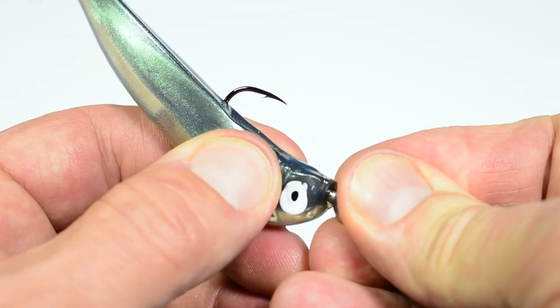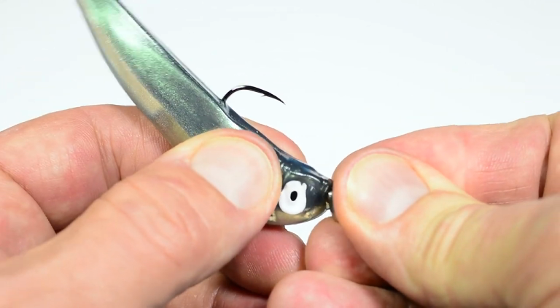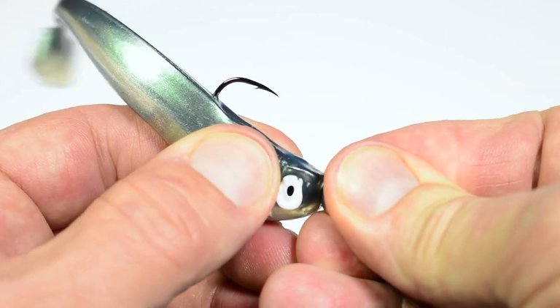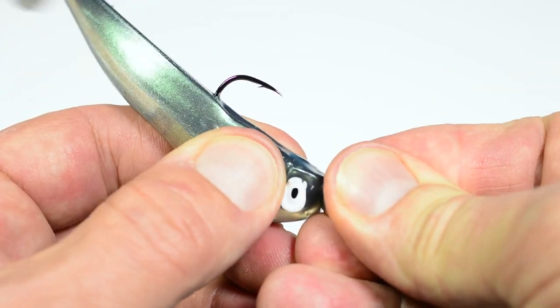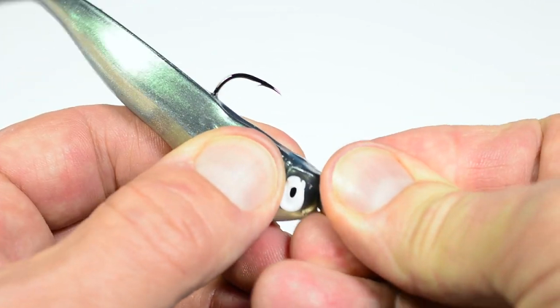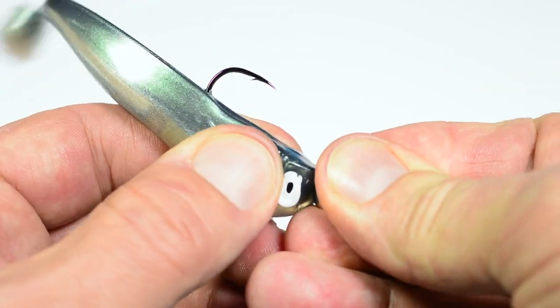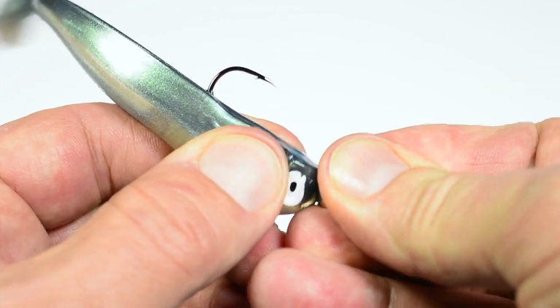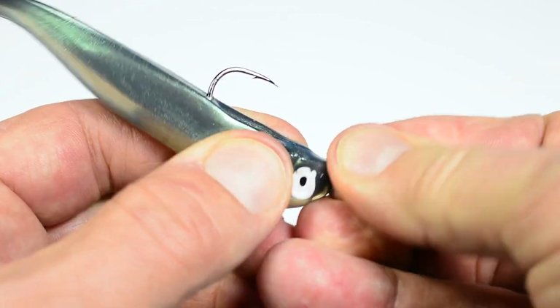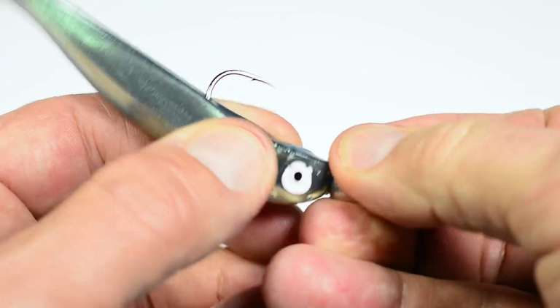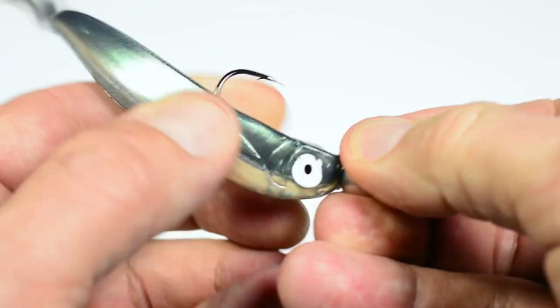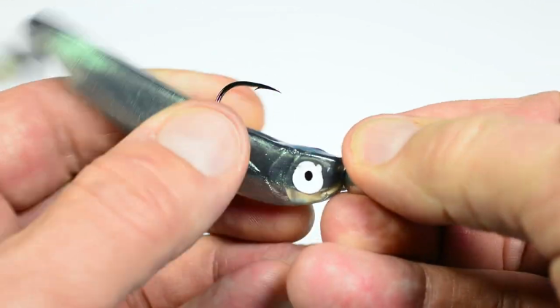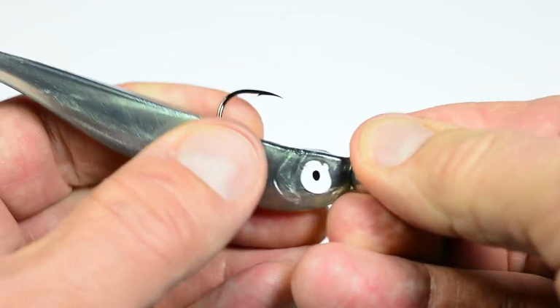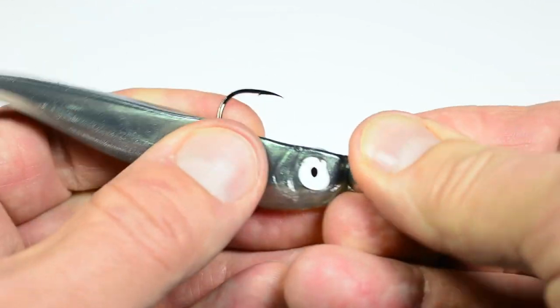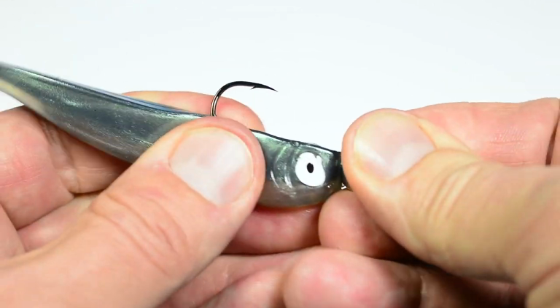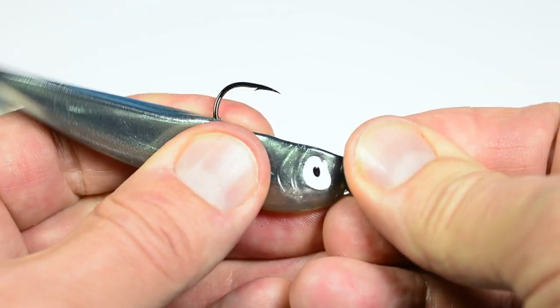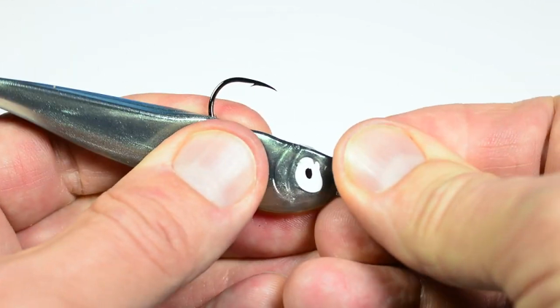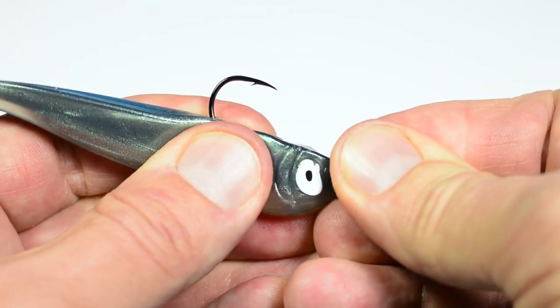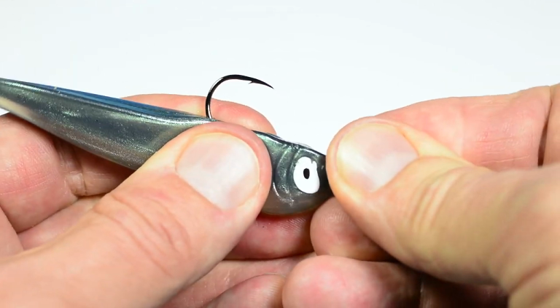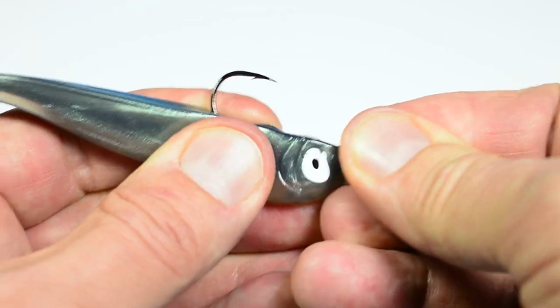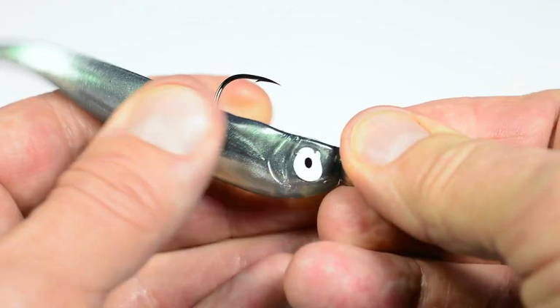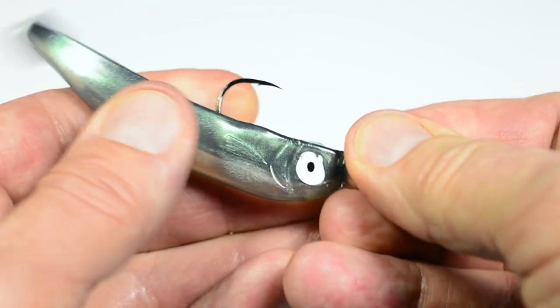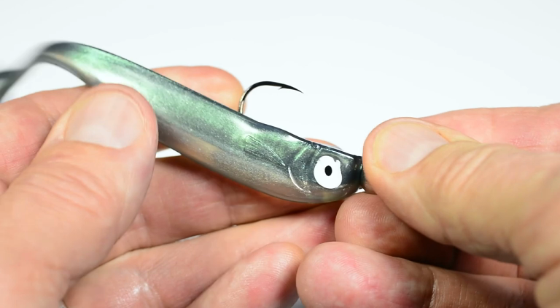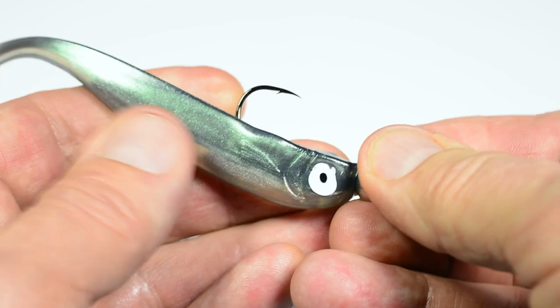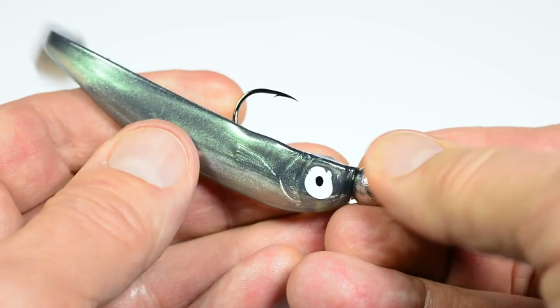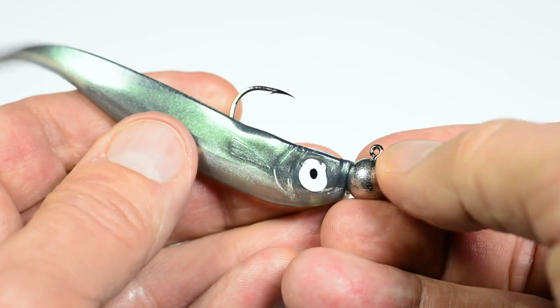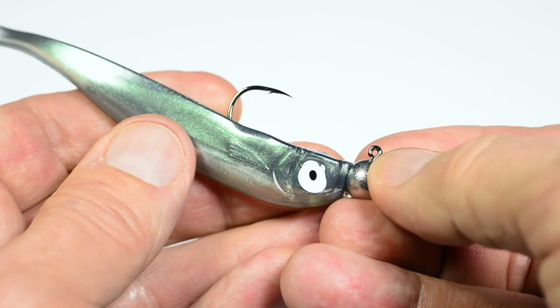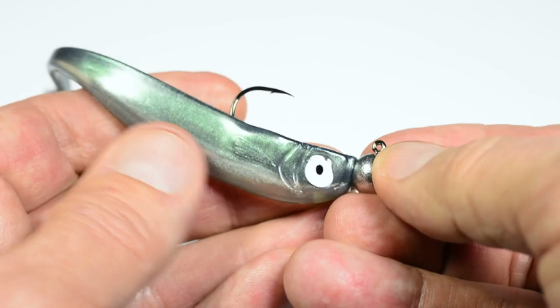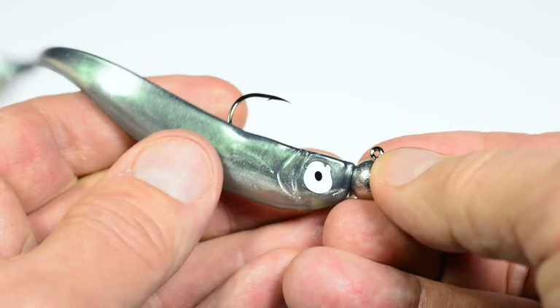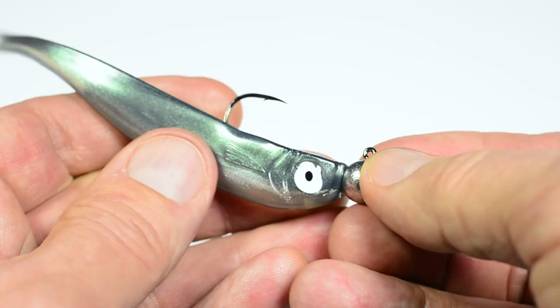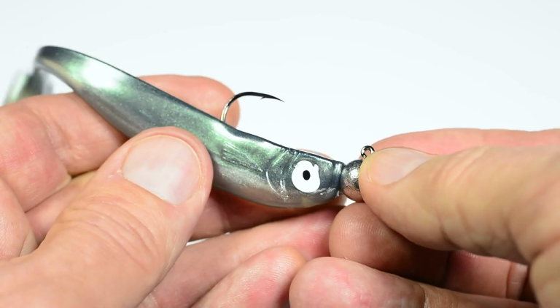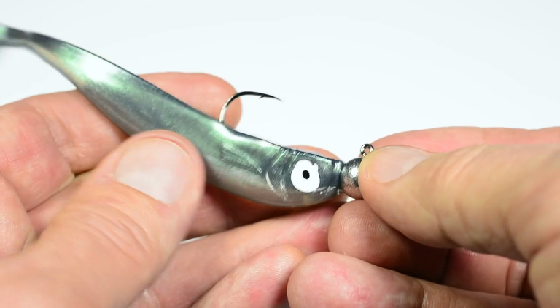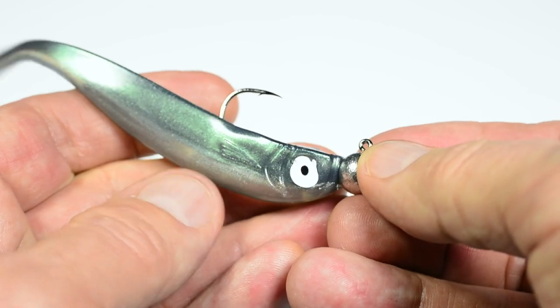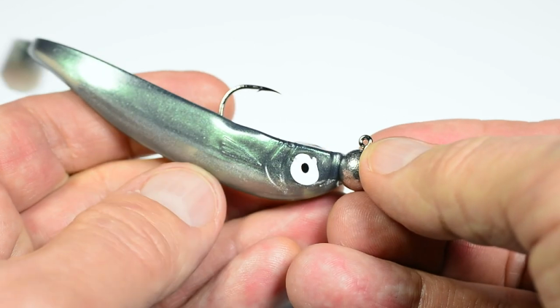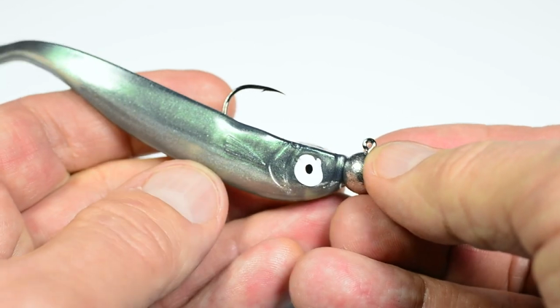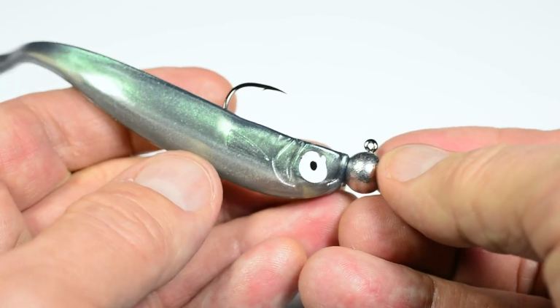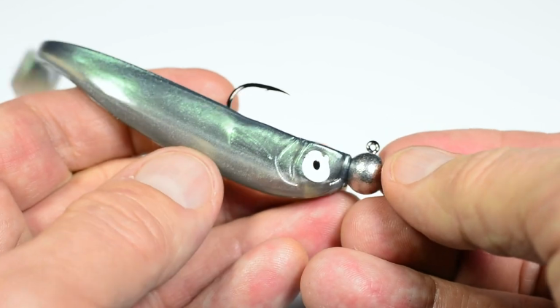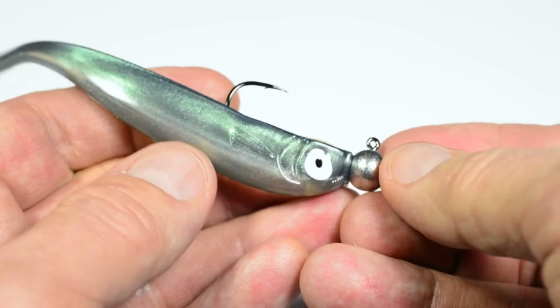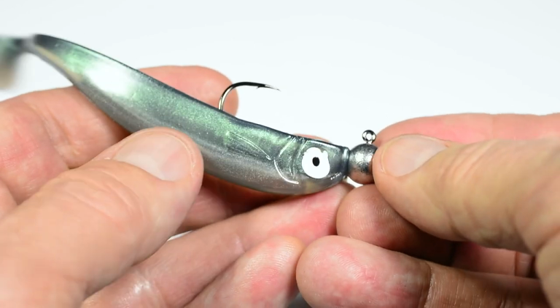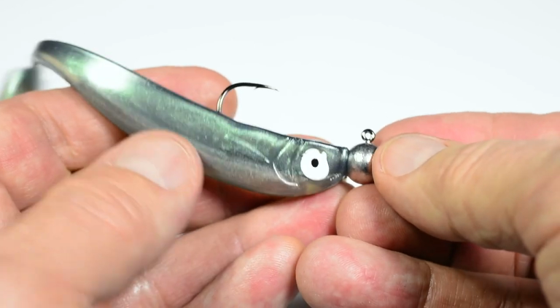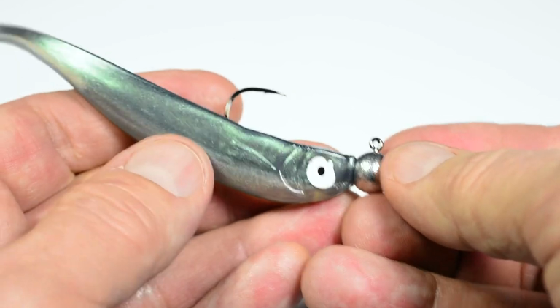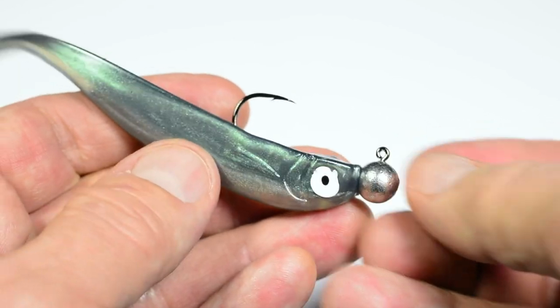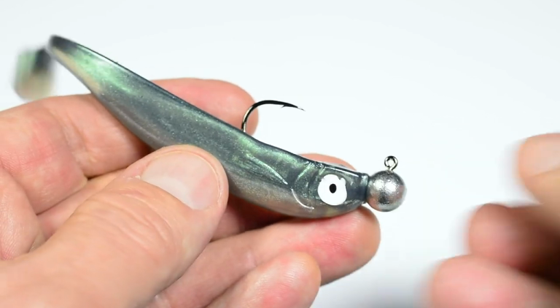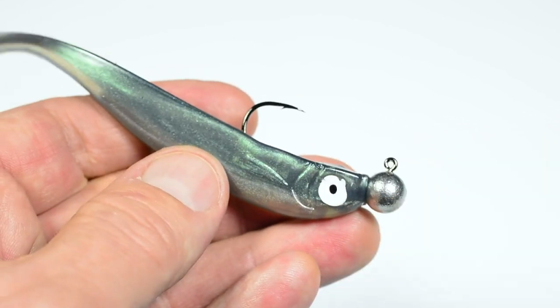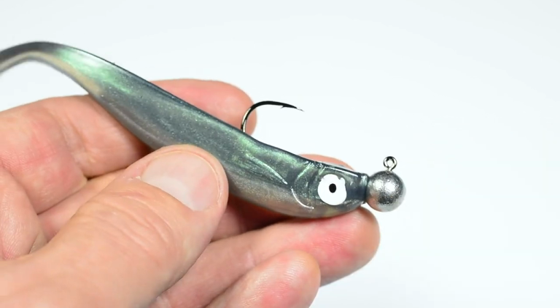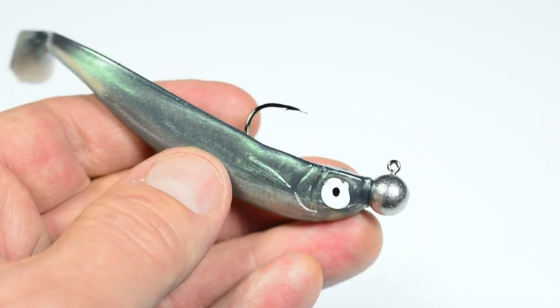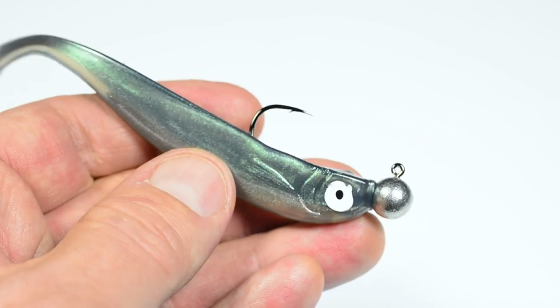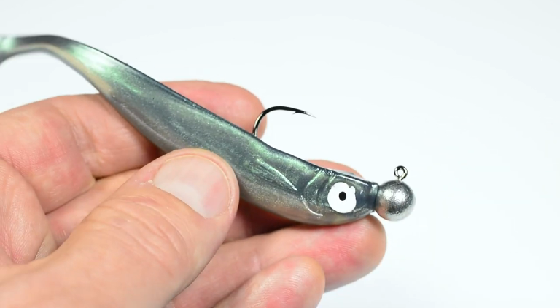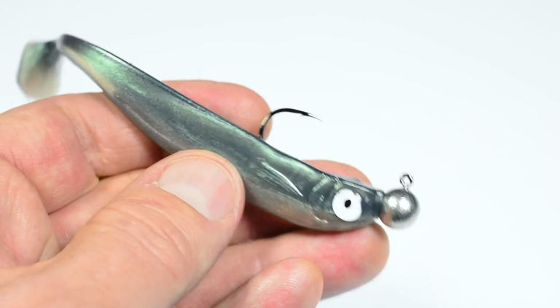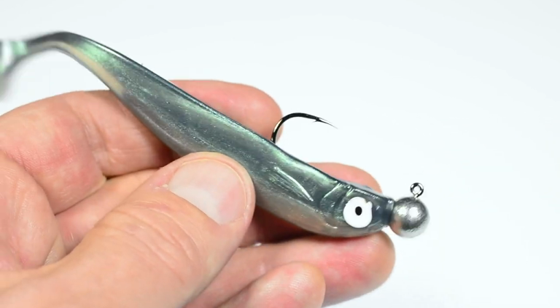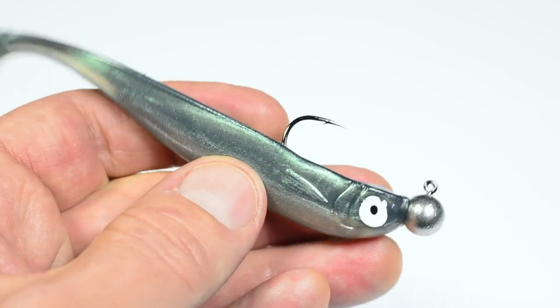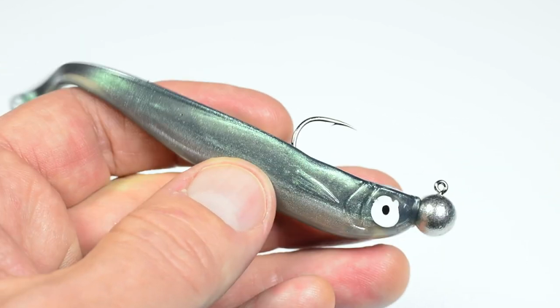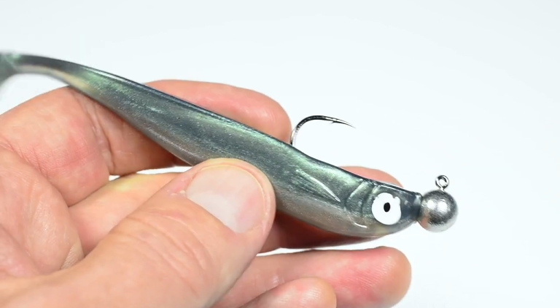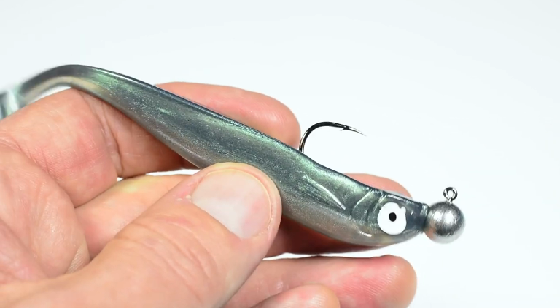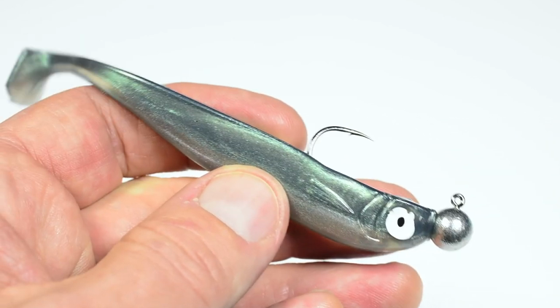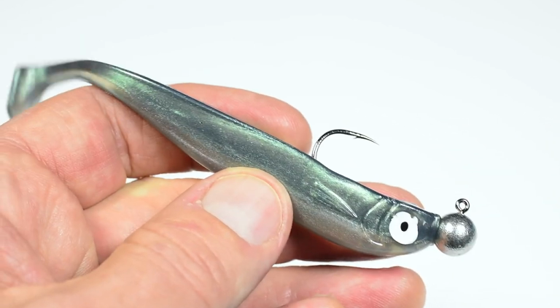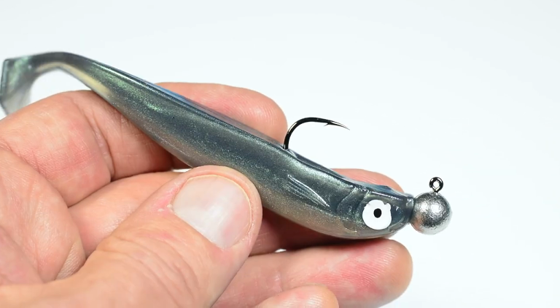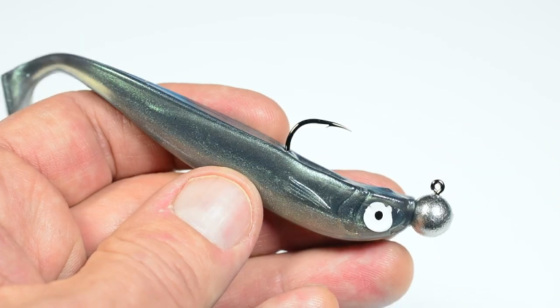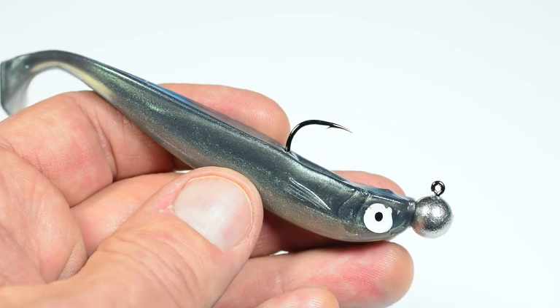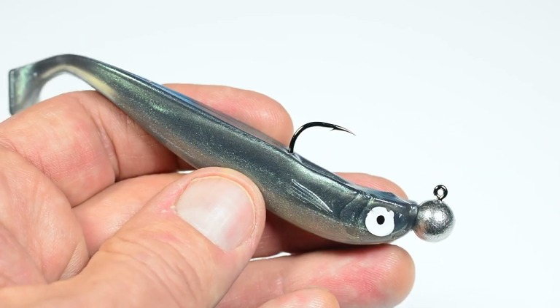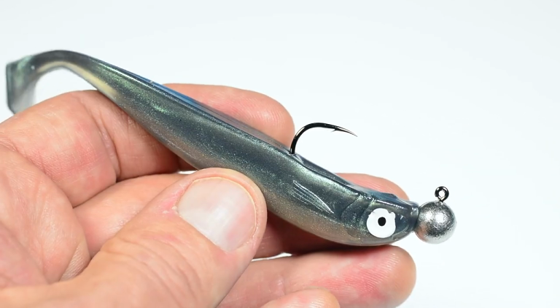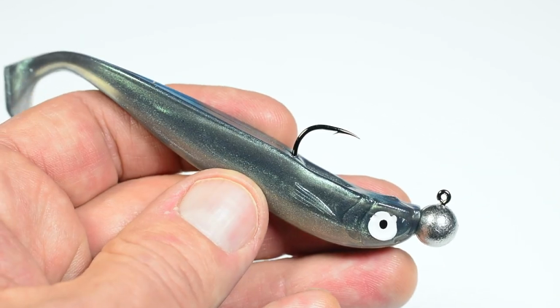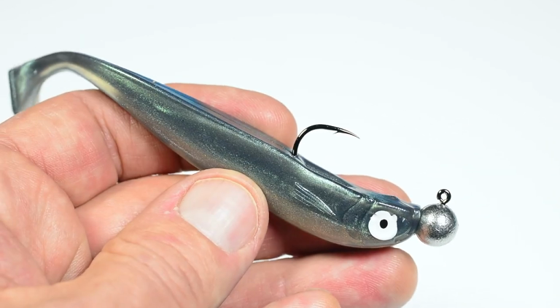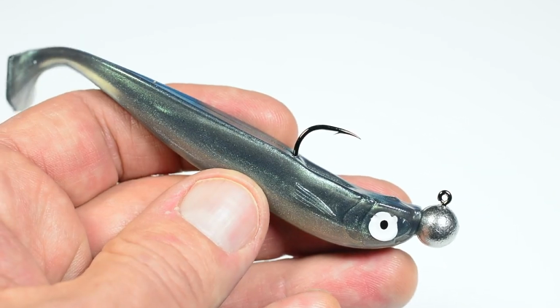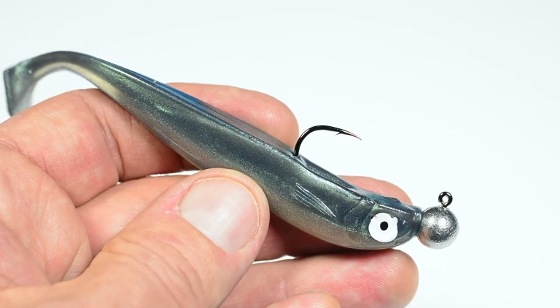Bring the plastic all the way up above the bait holder part of the jig hook. And that's it.